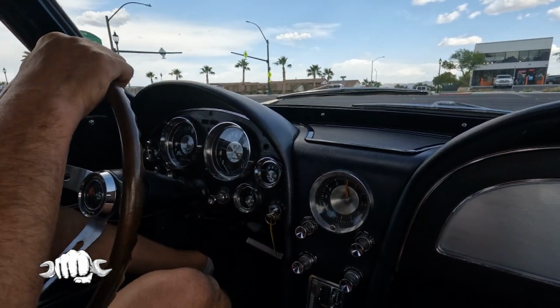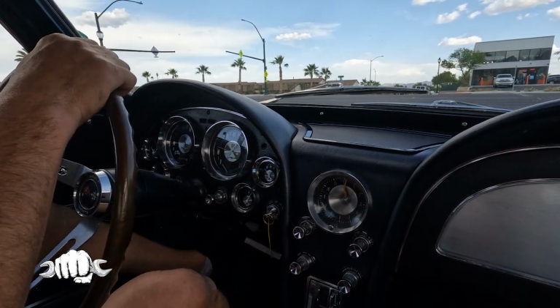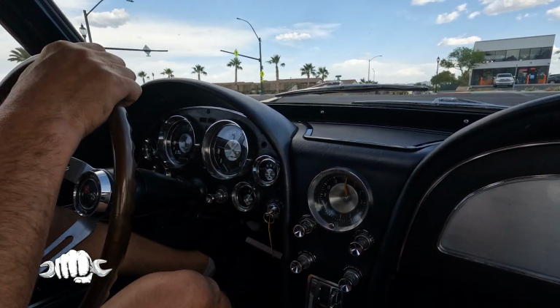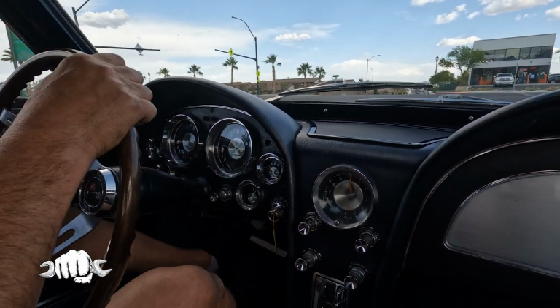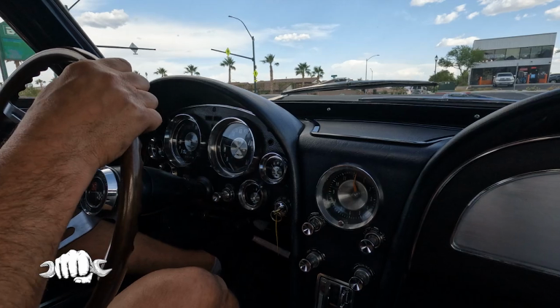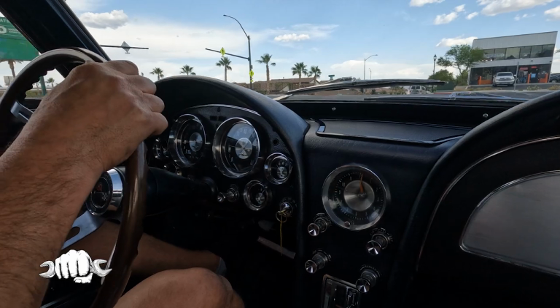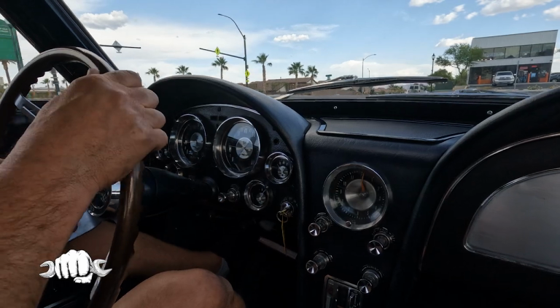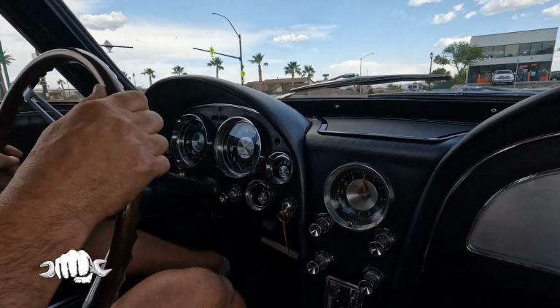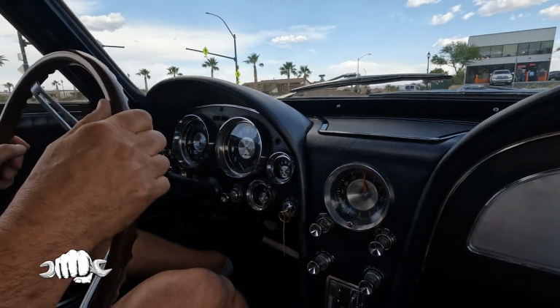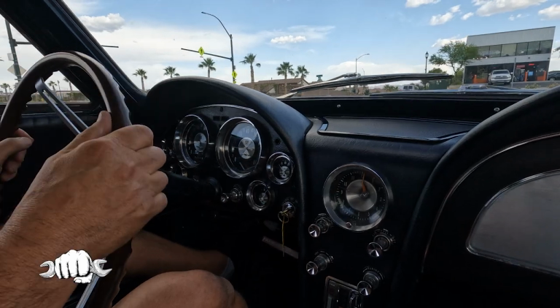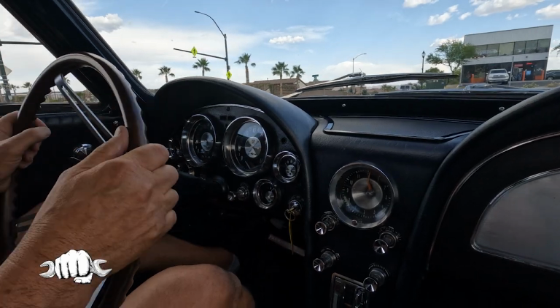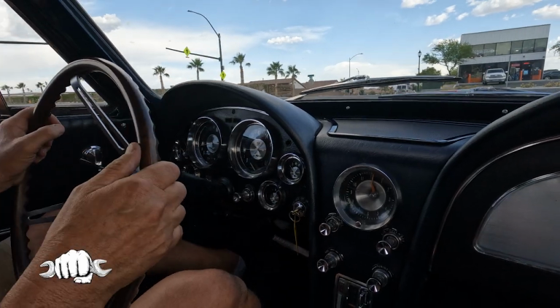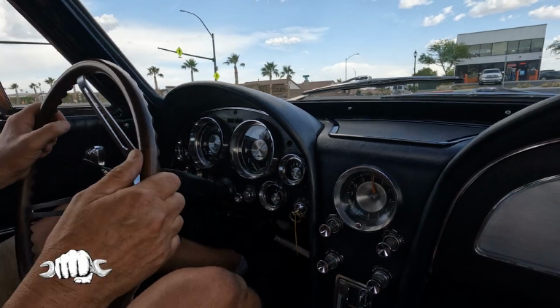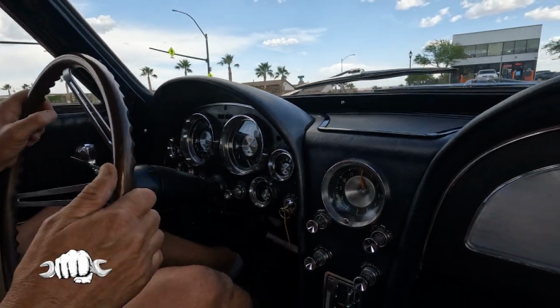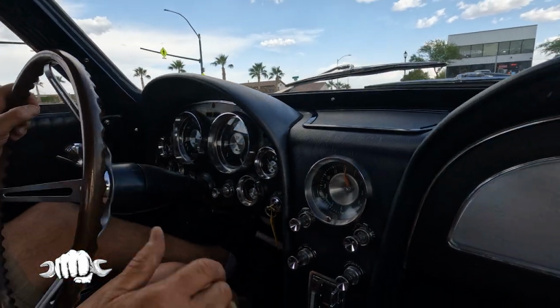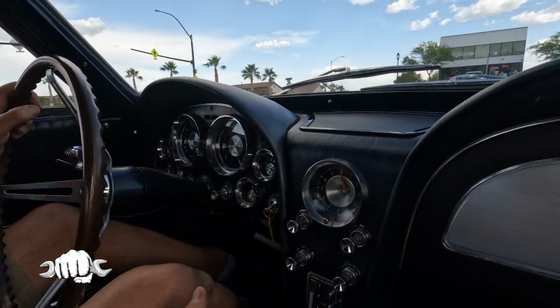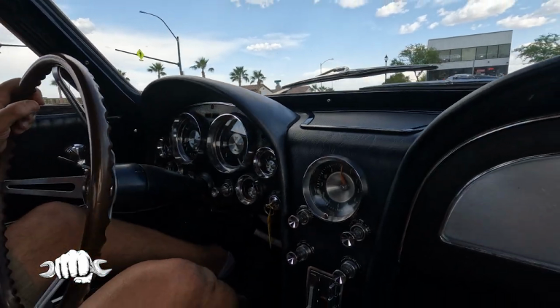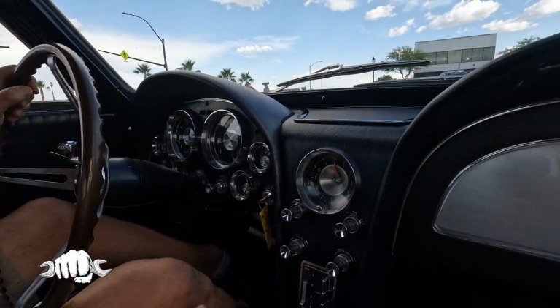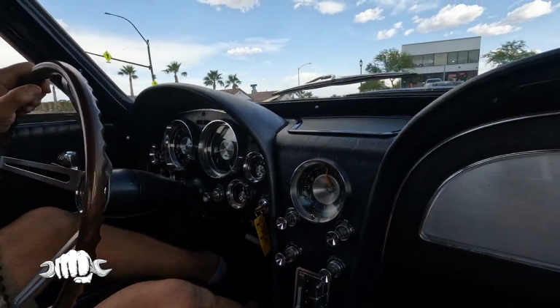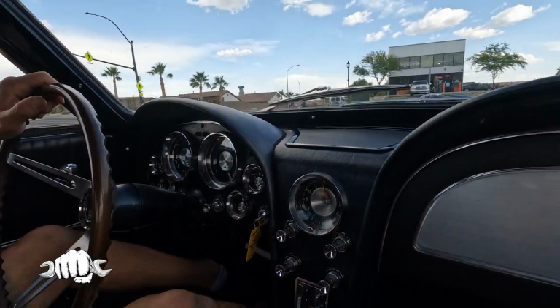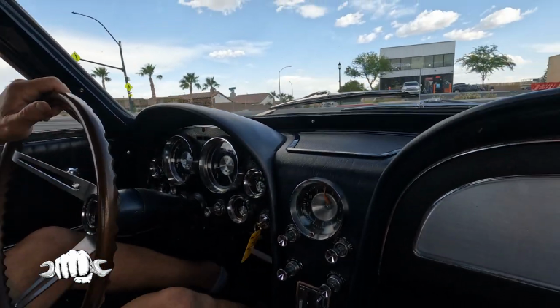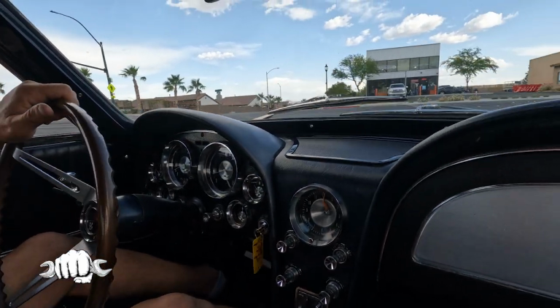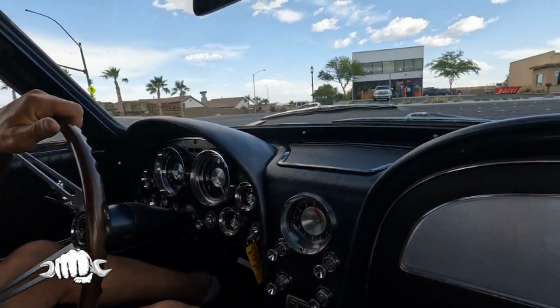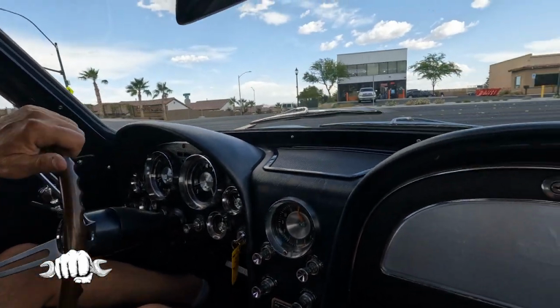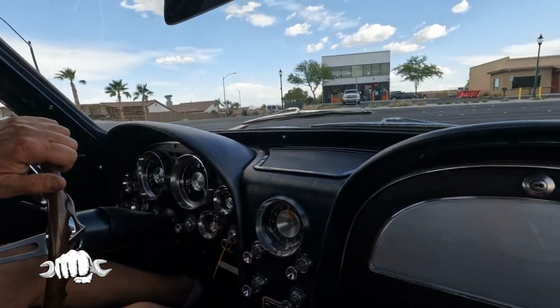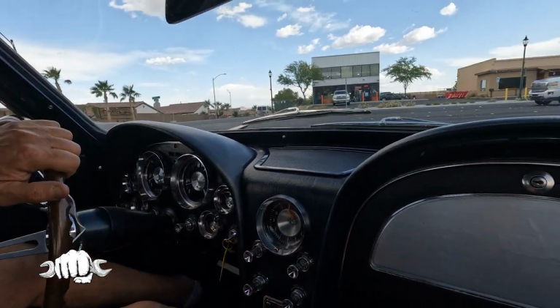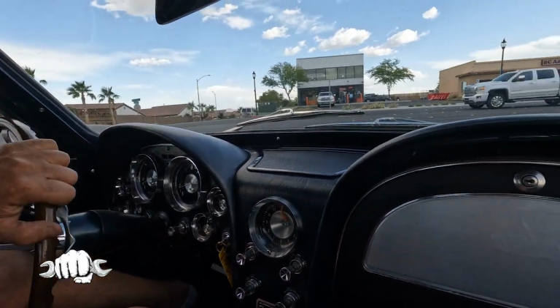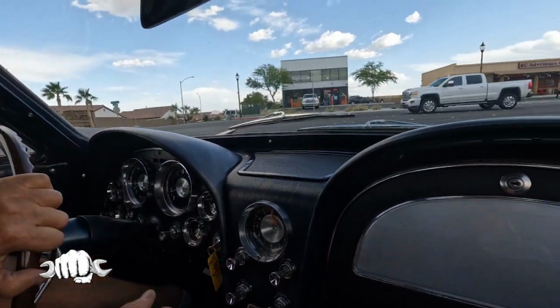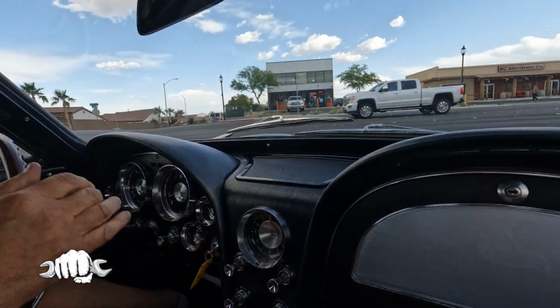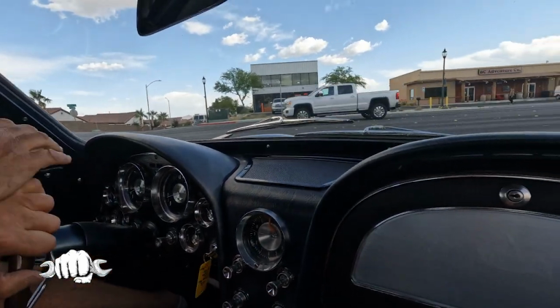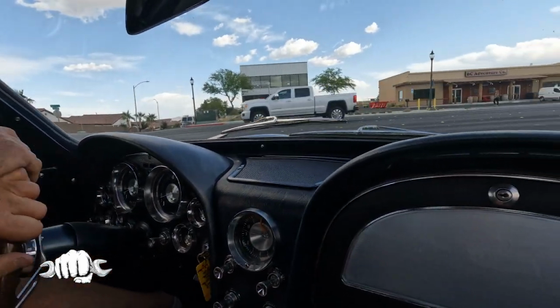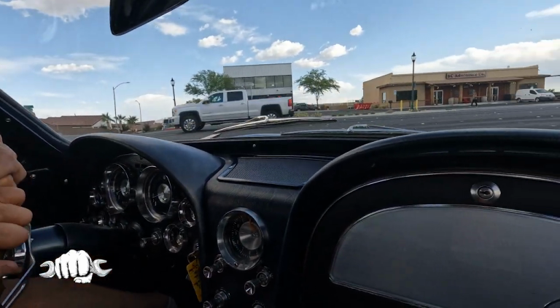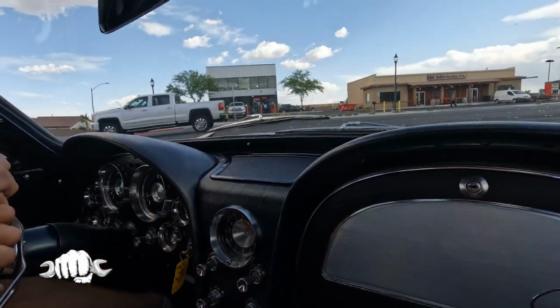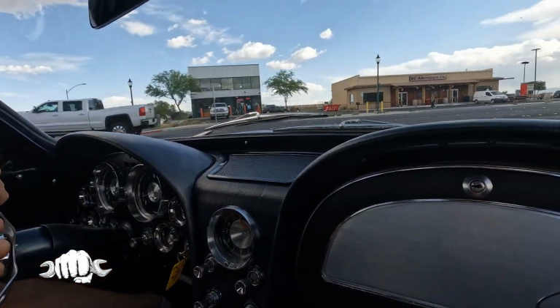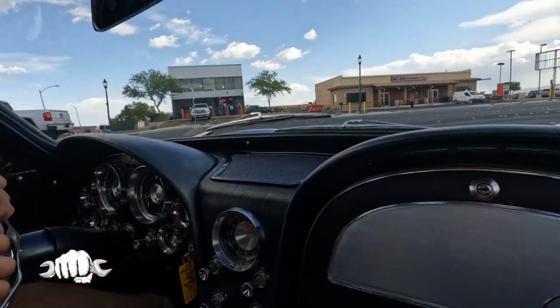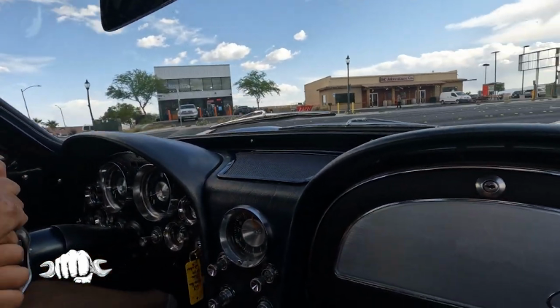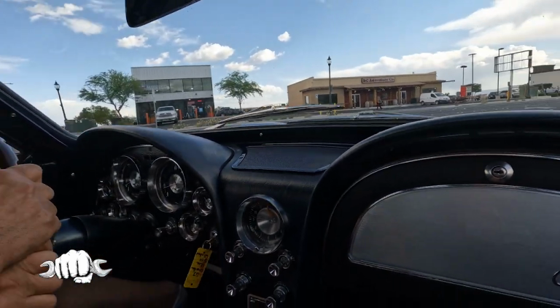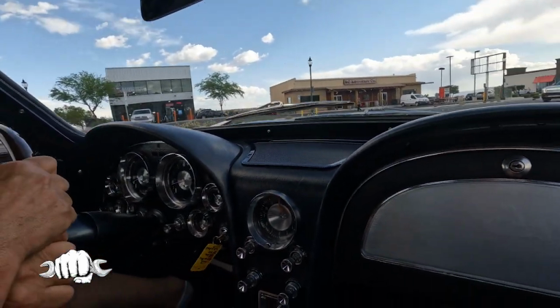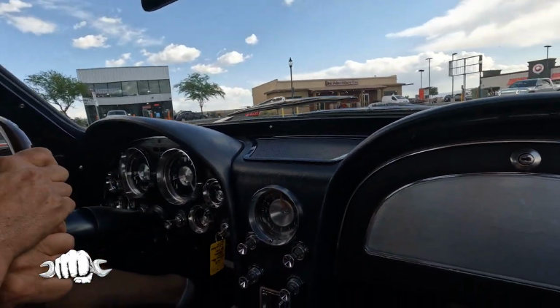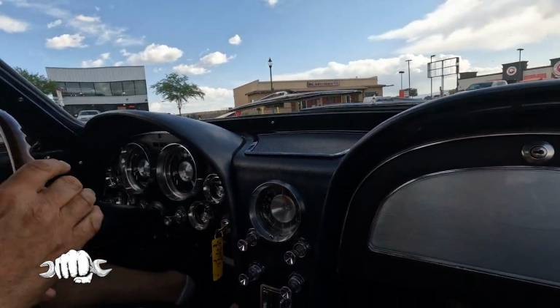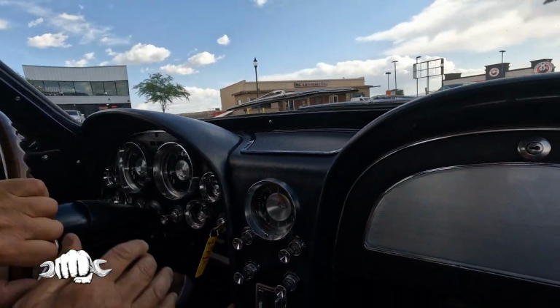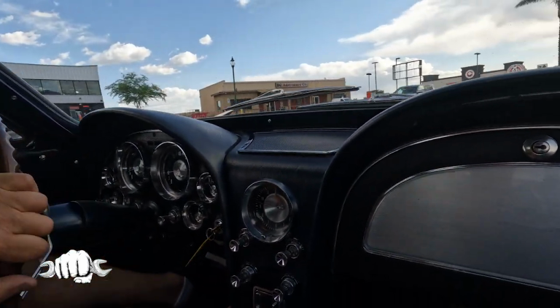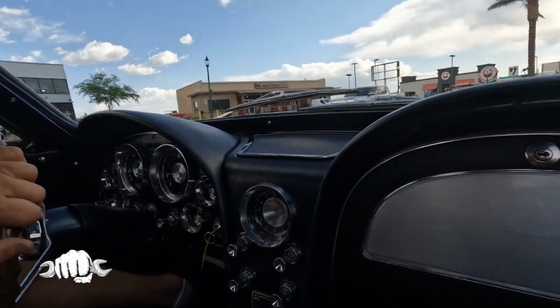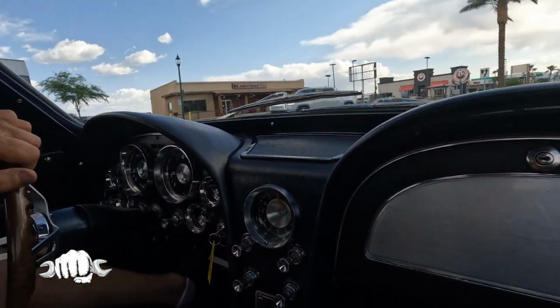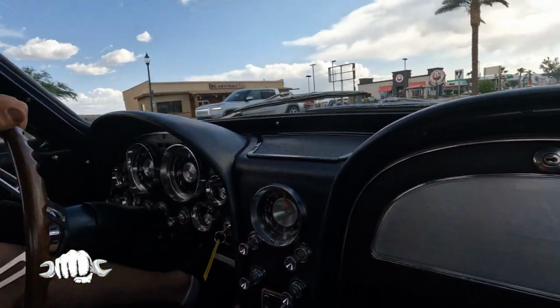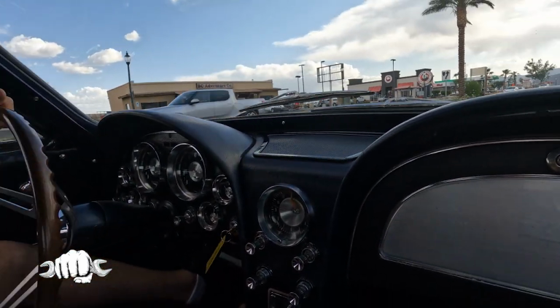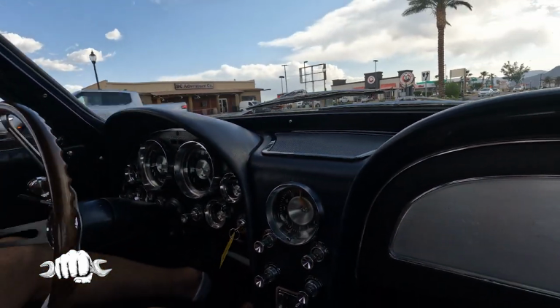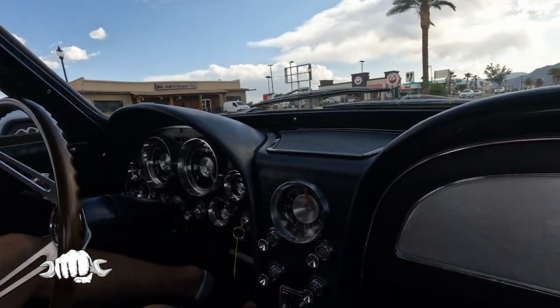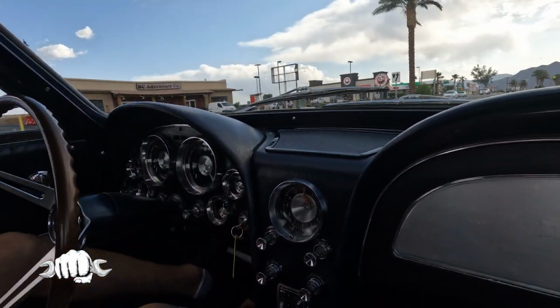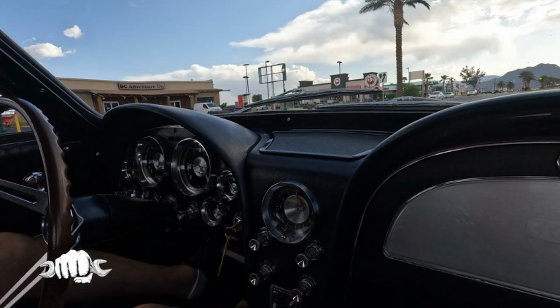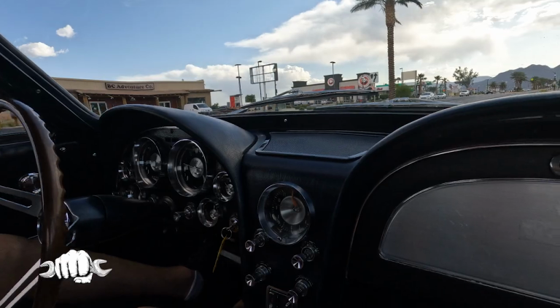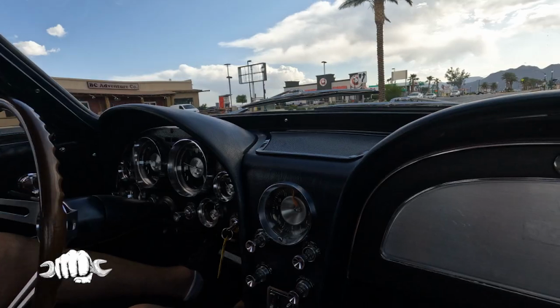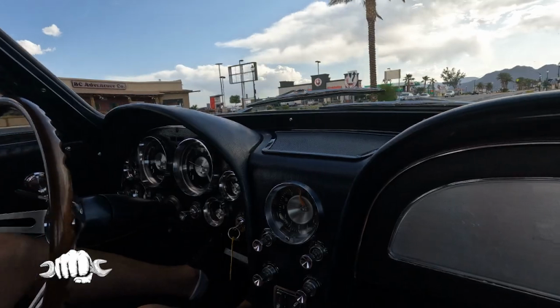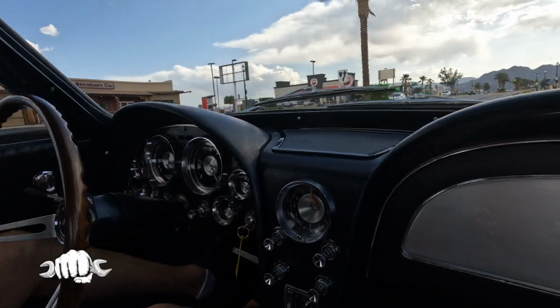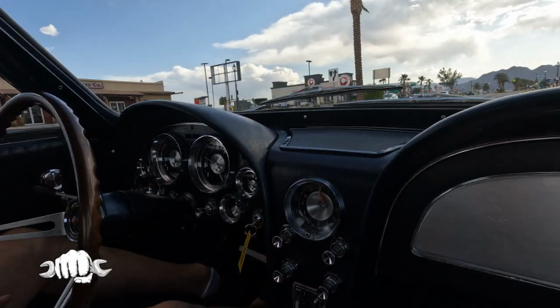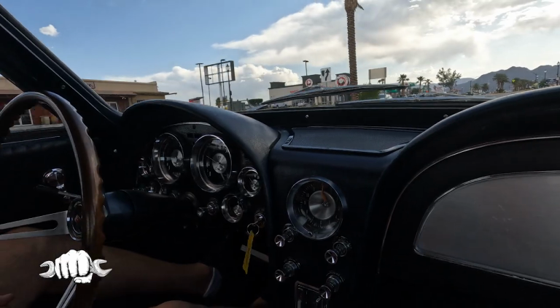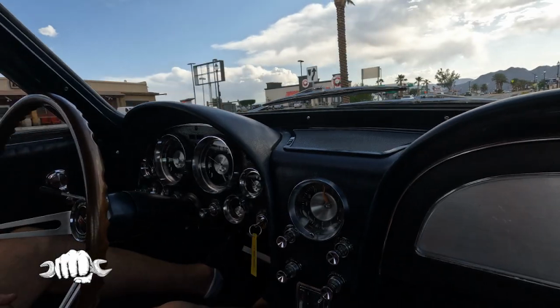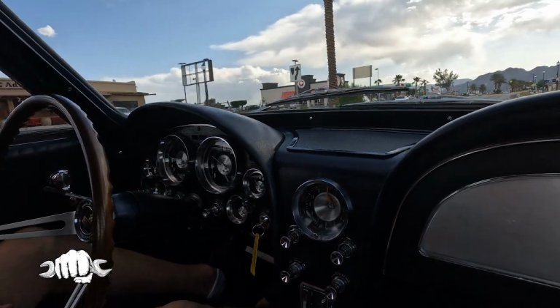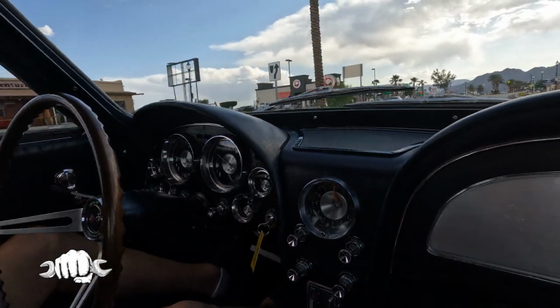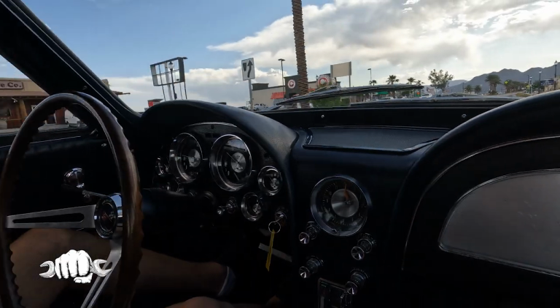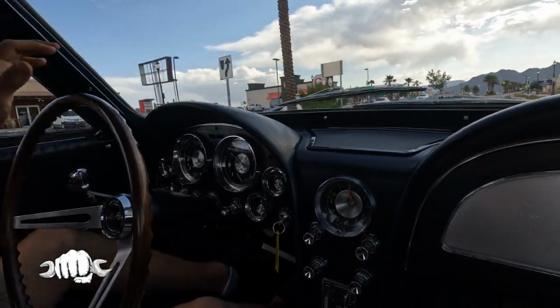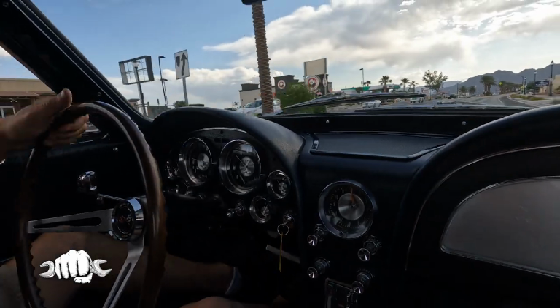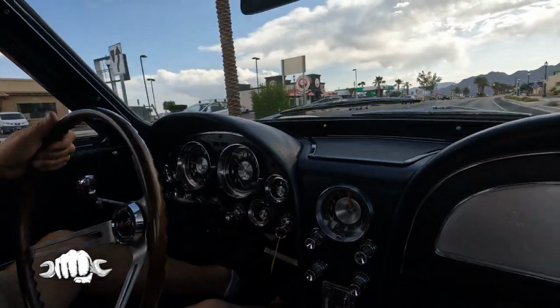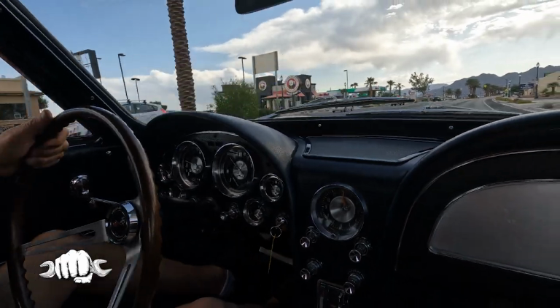It's got a Sniper fuel injection system, which is quite amazing. They just want to run.